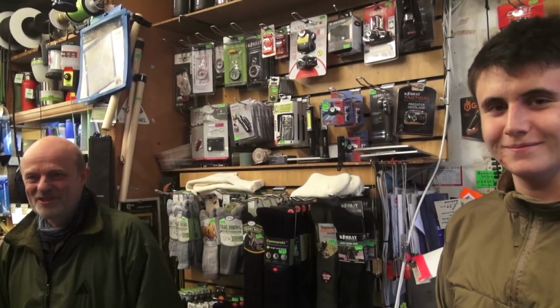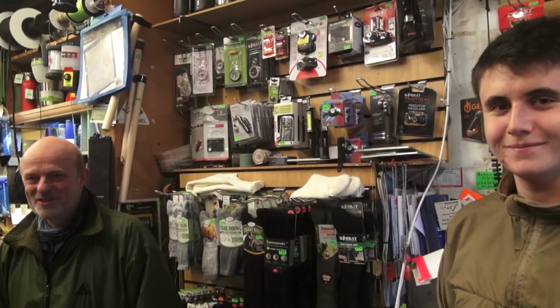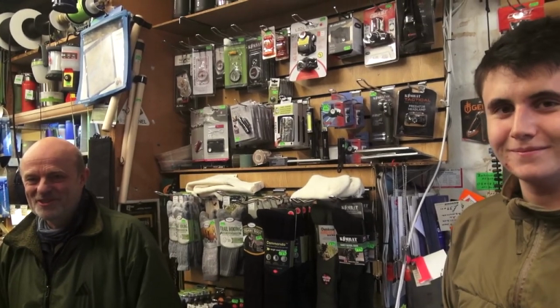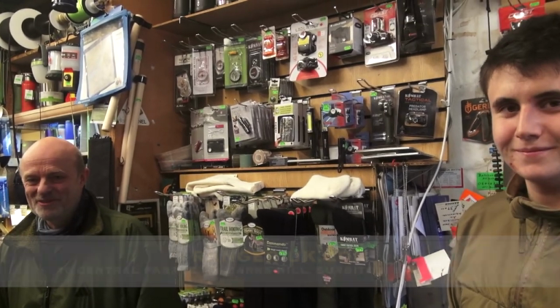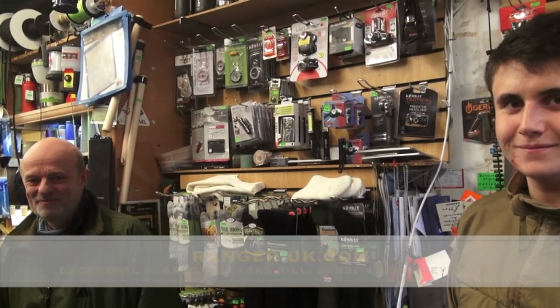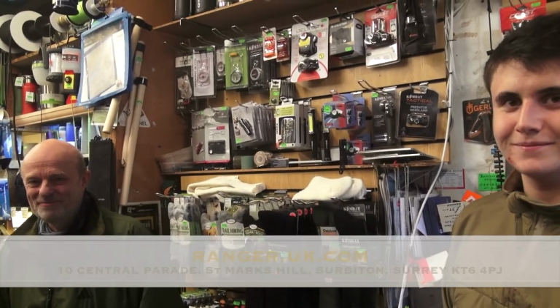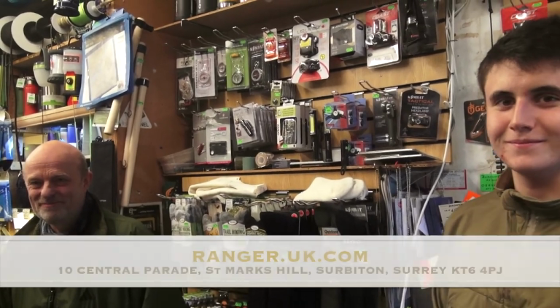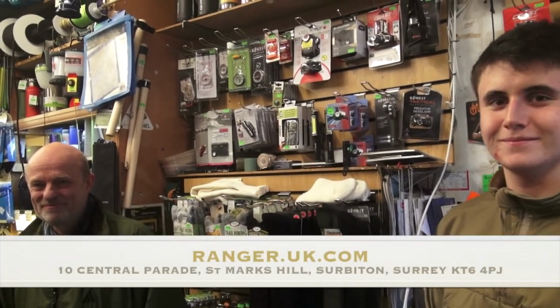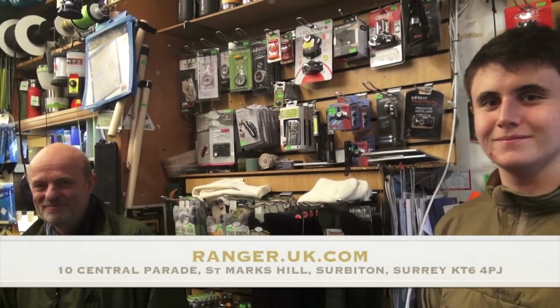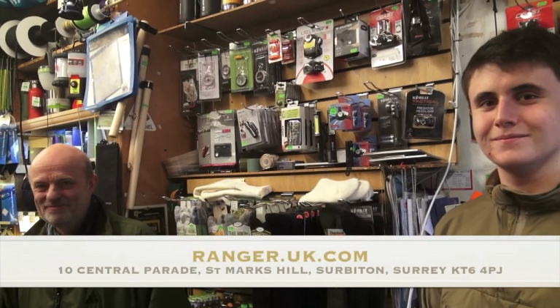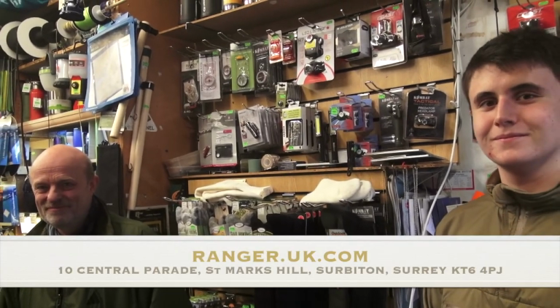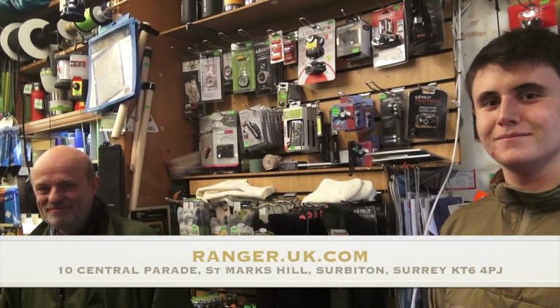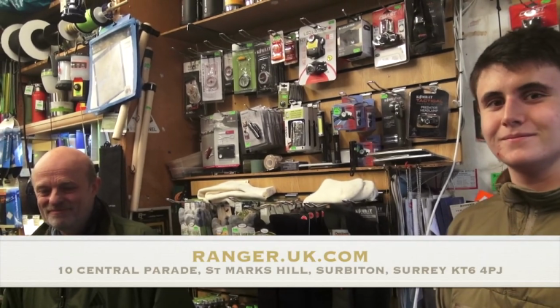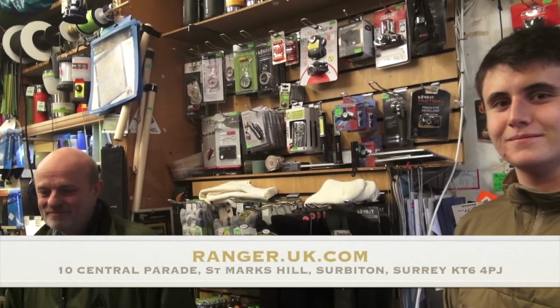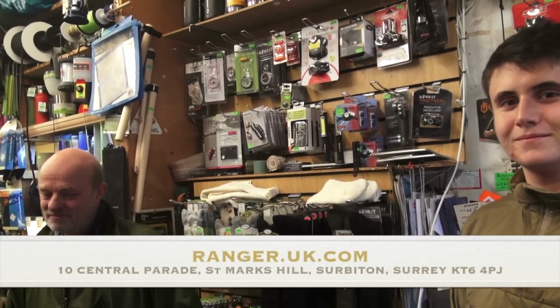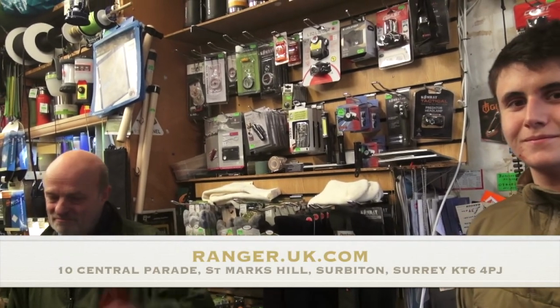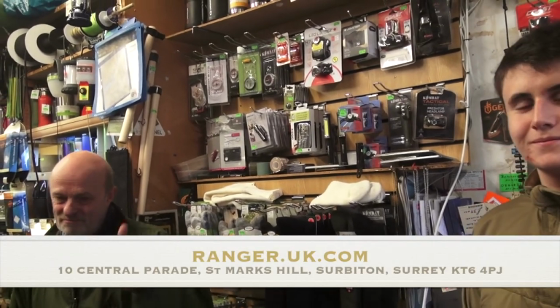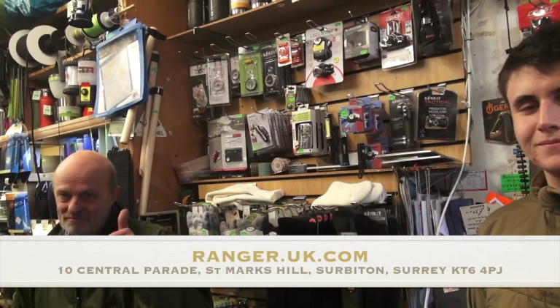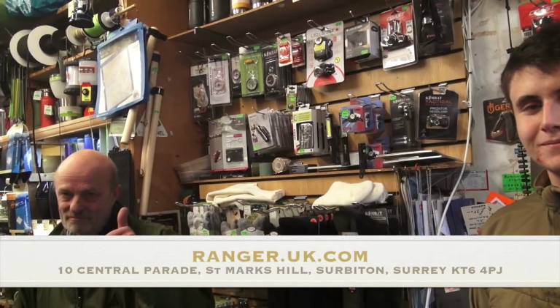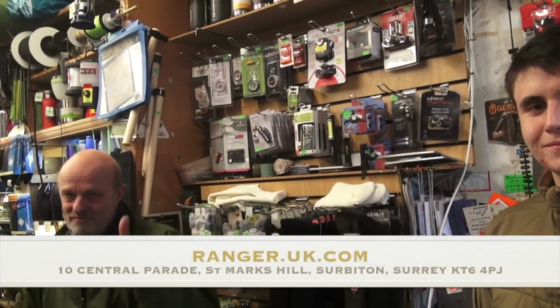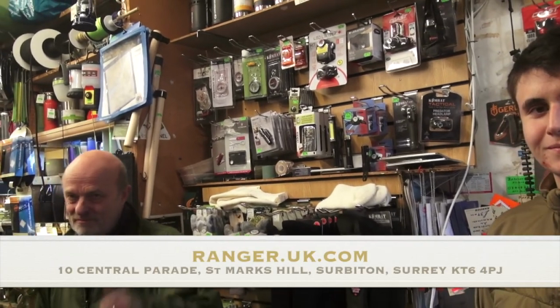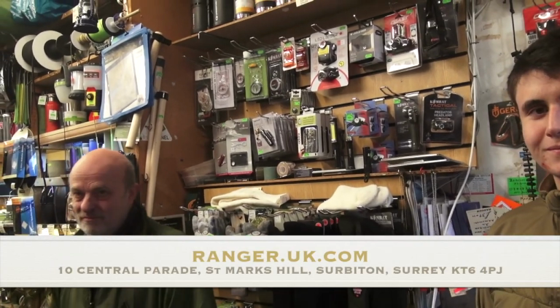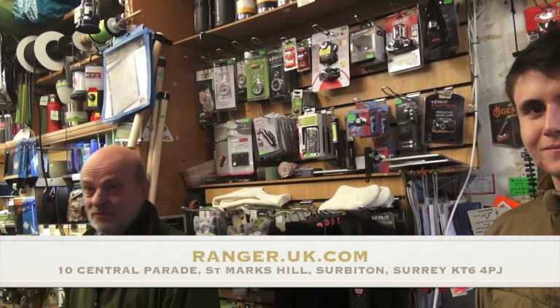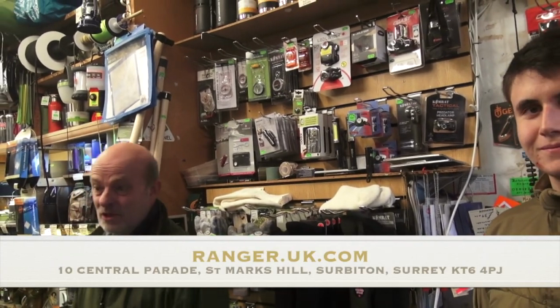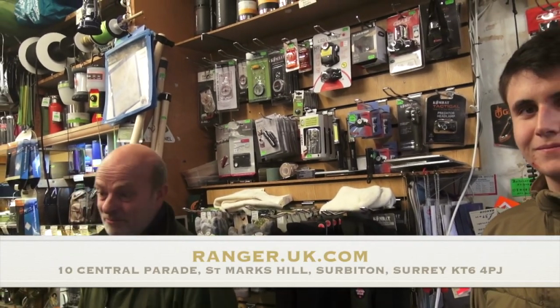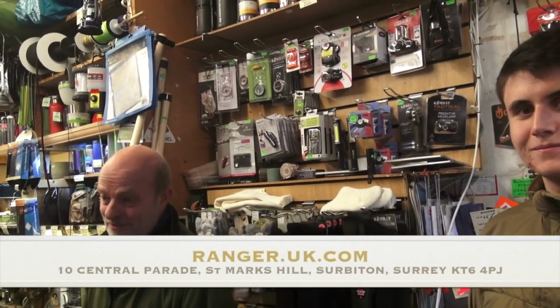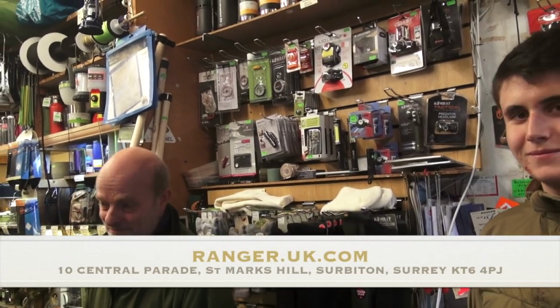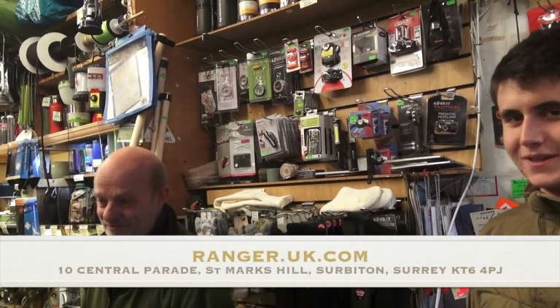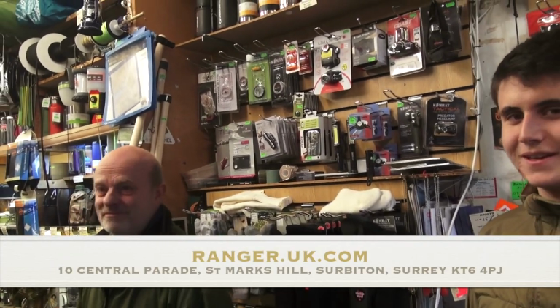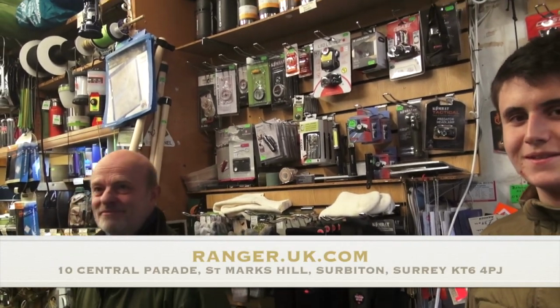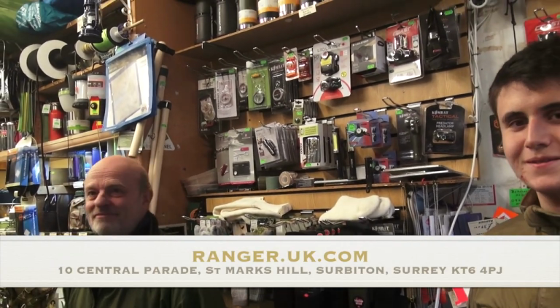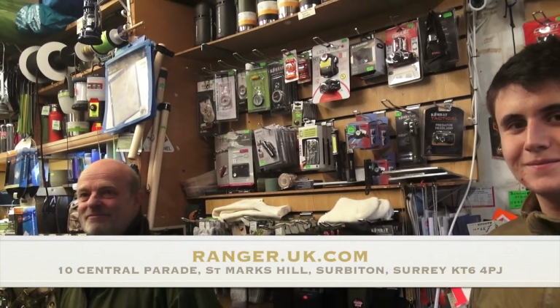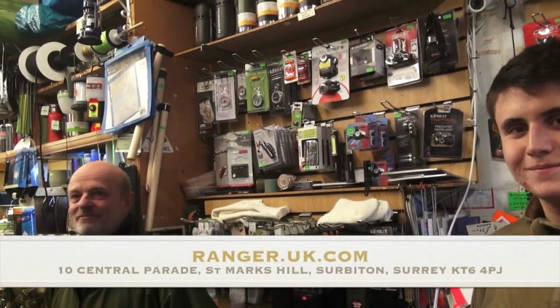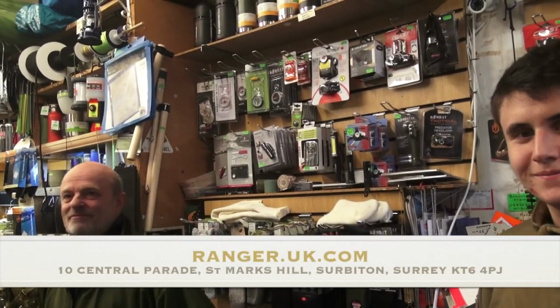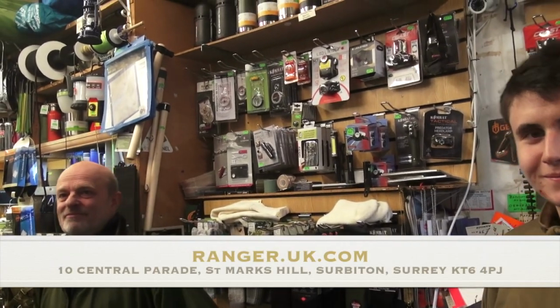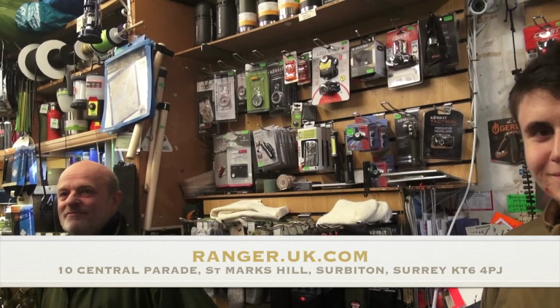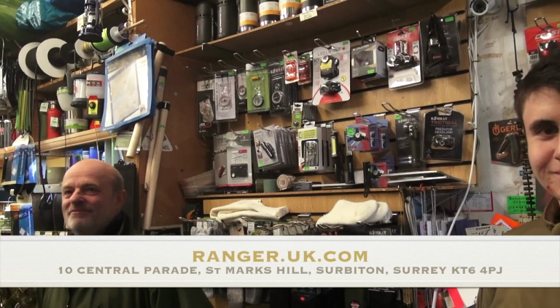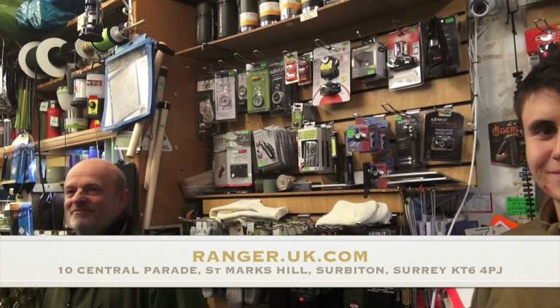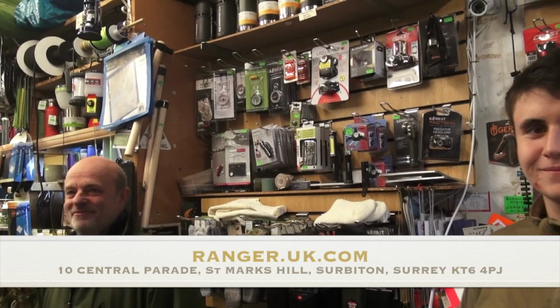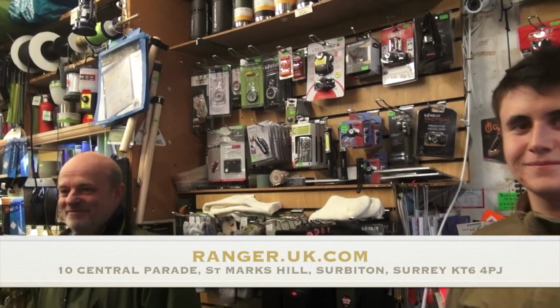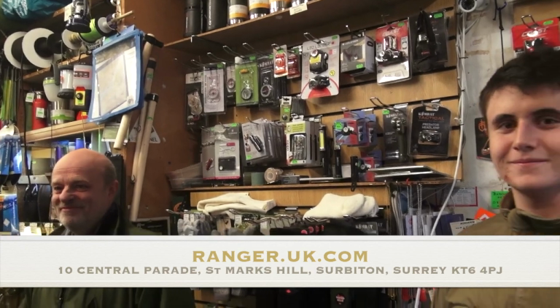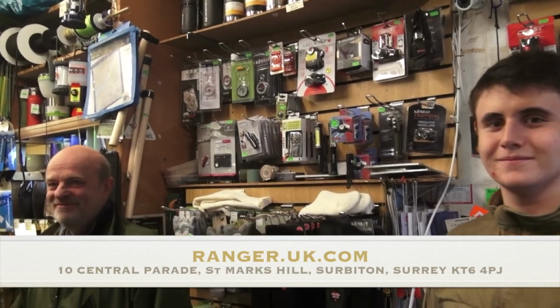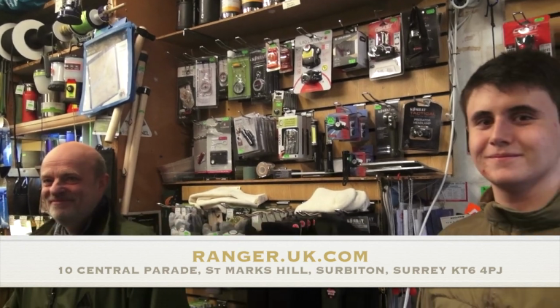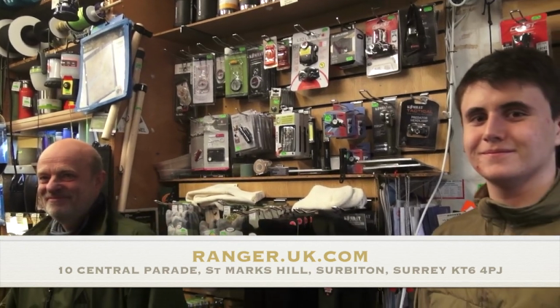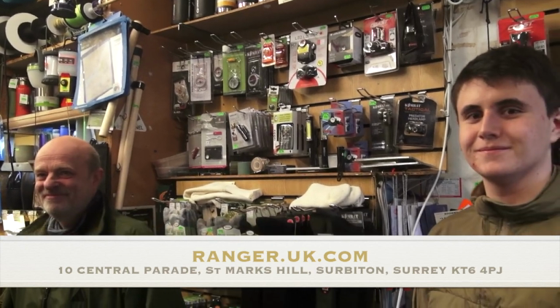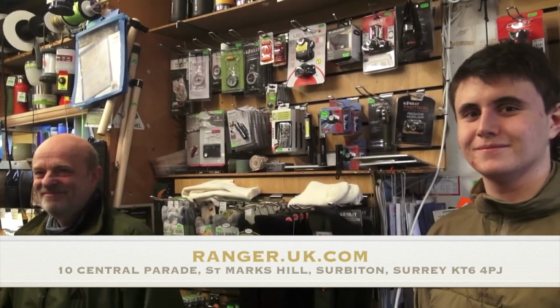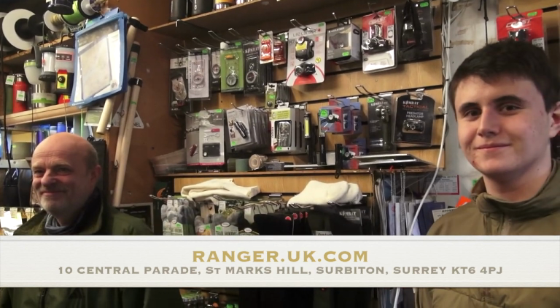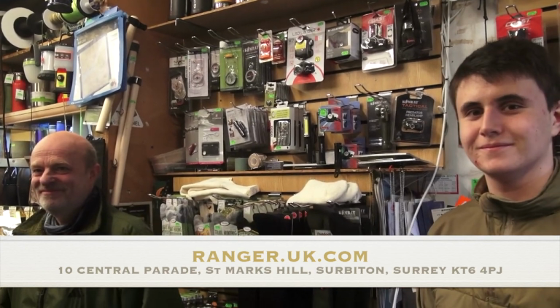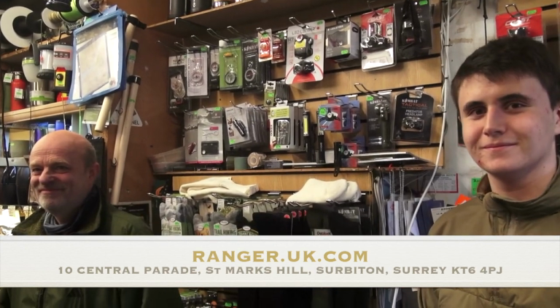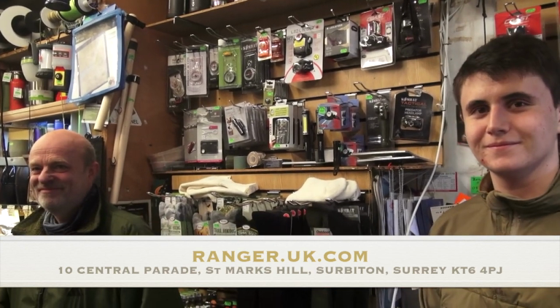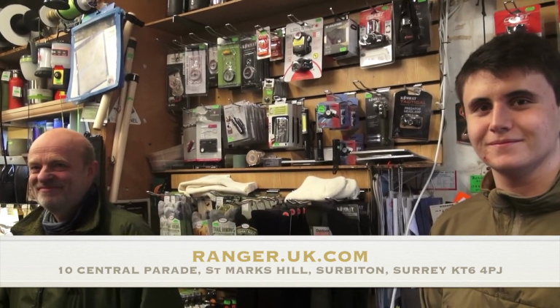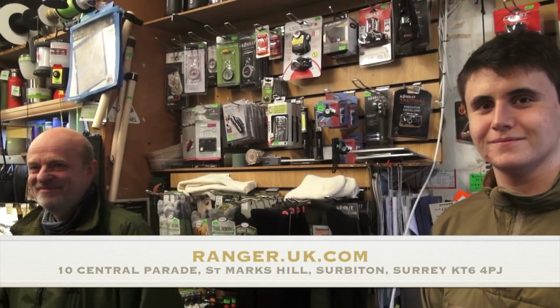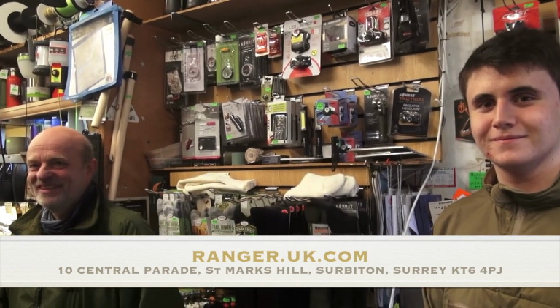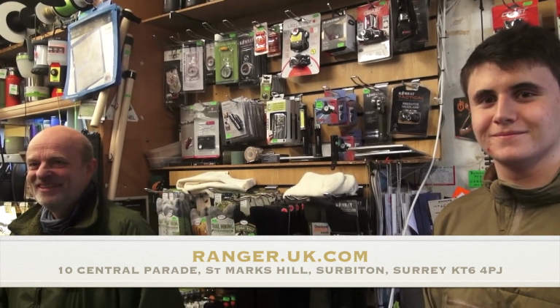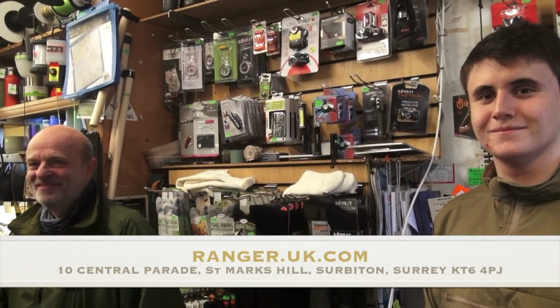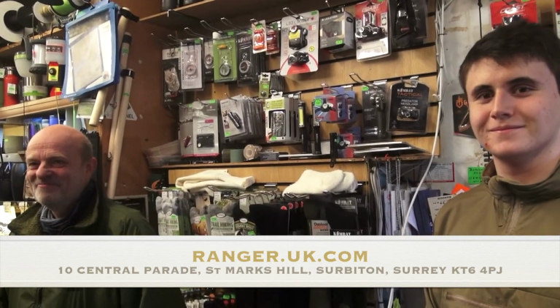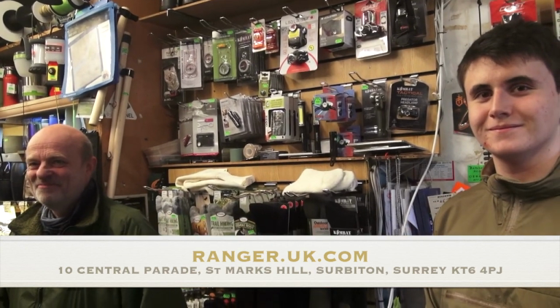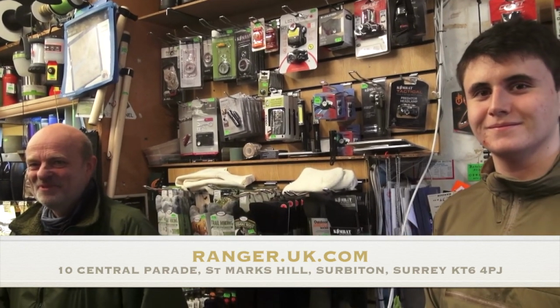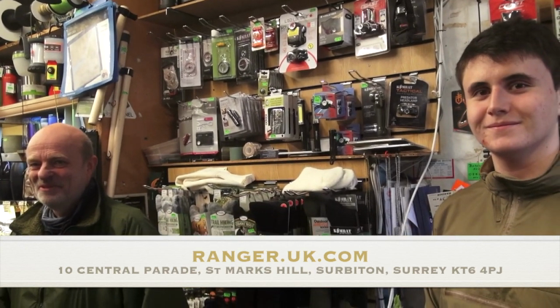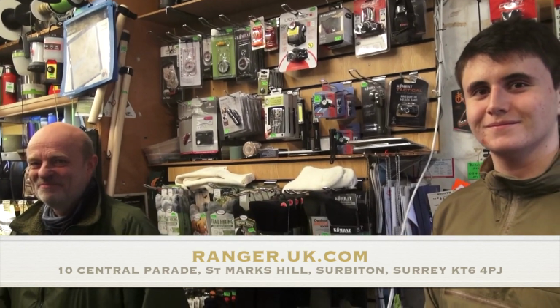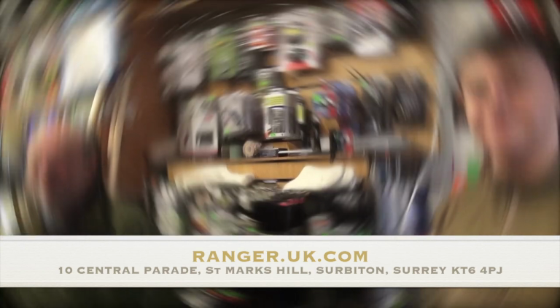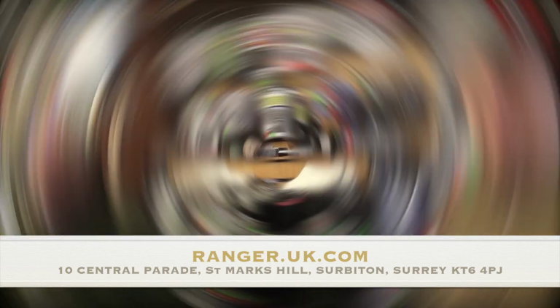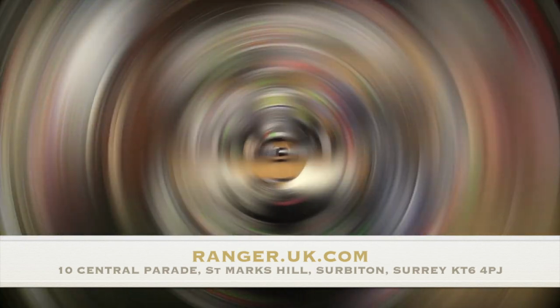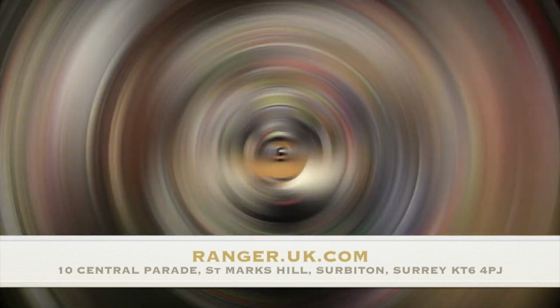Ranger.uk.com. Thank you very much. Cheers, guys. Thank you.